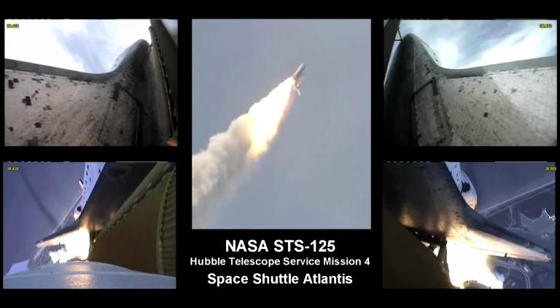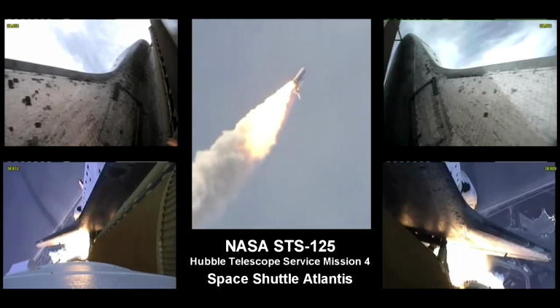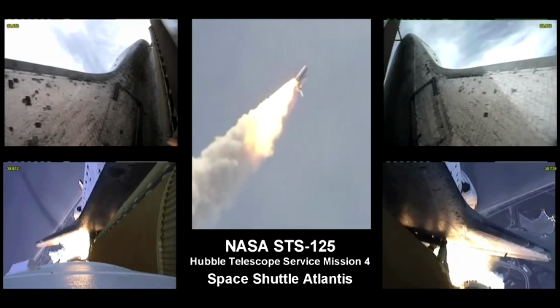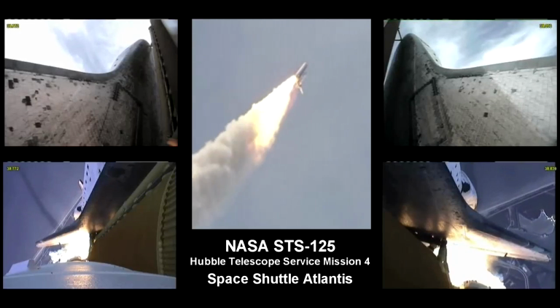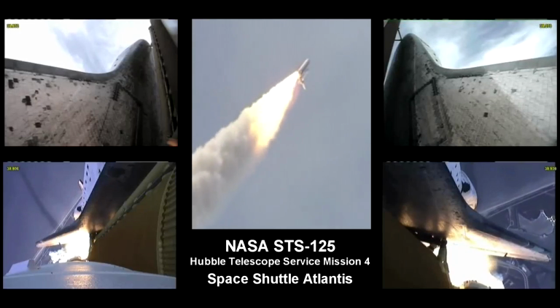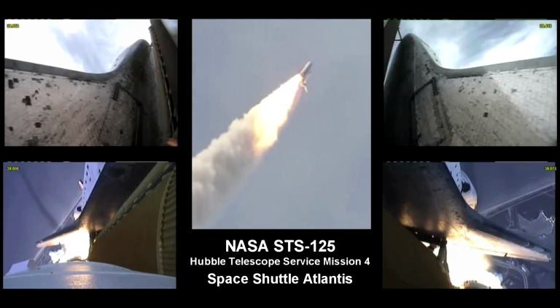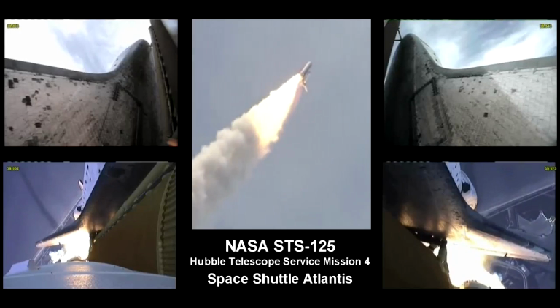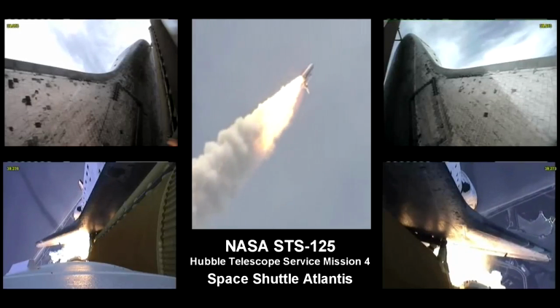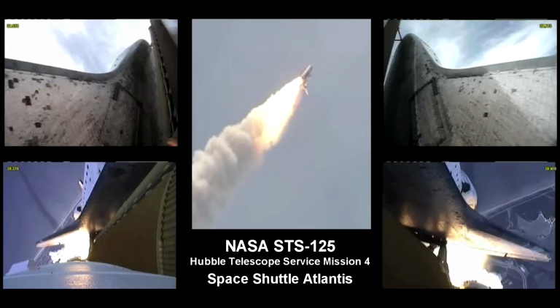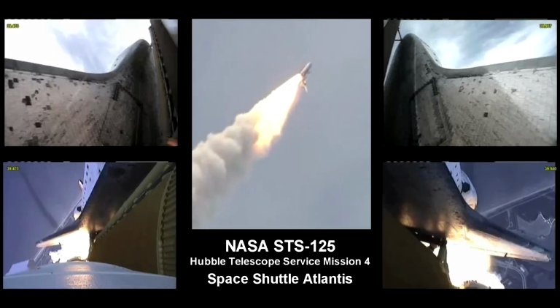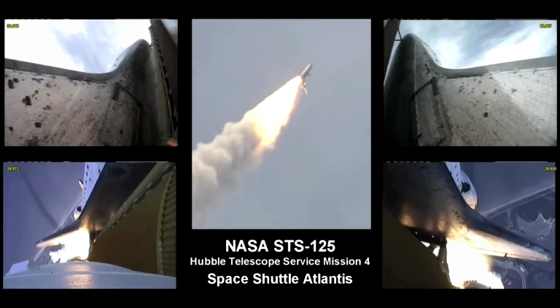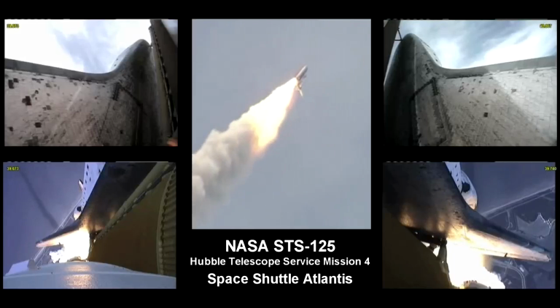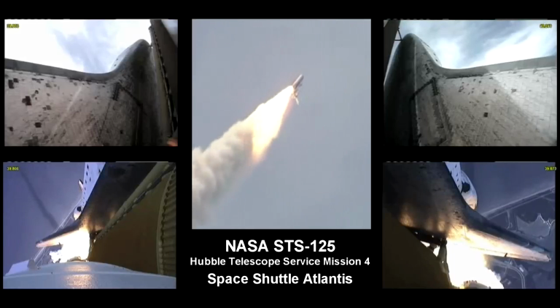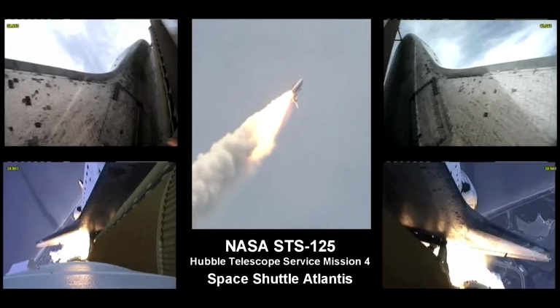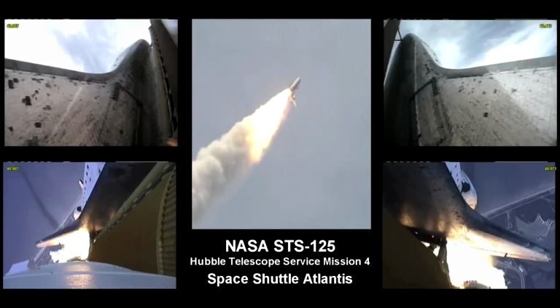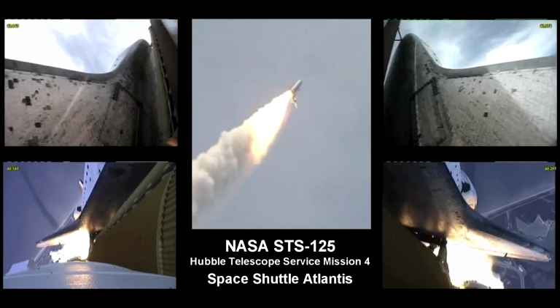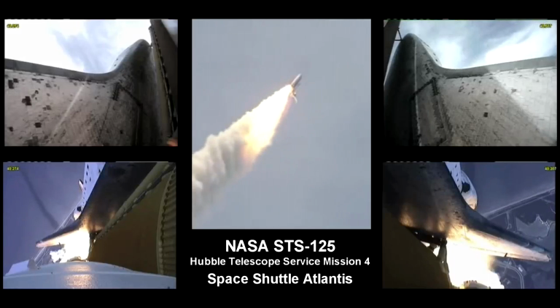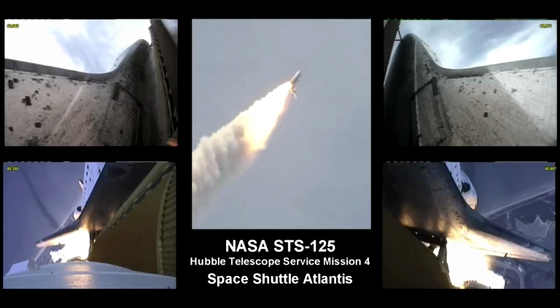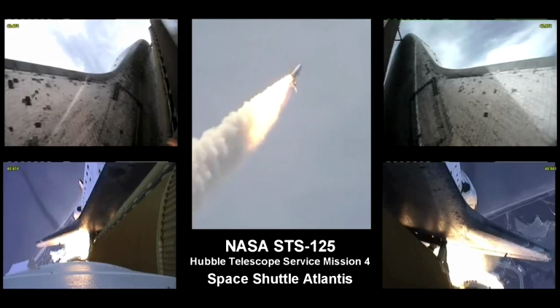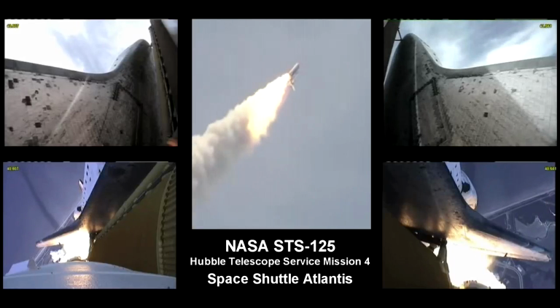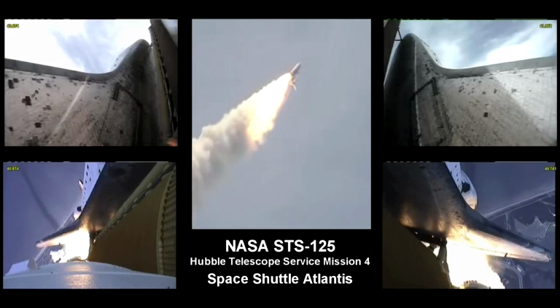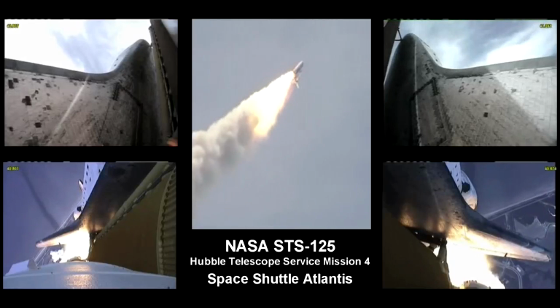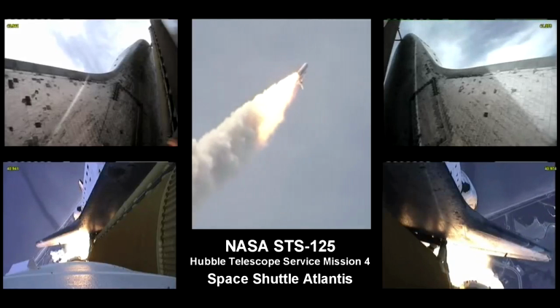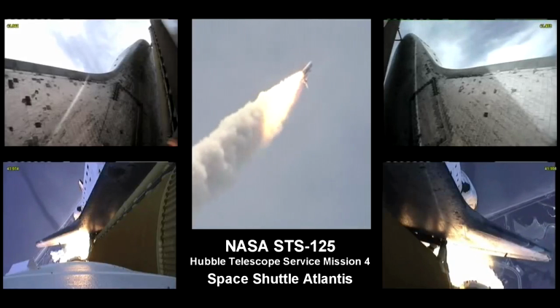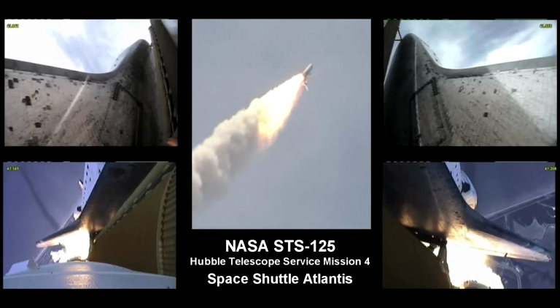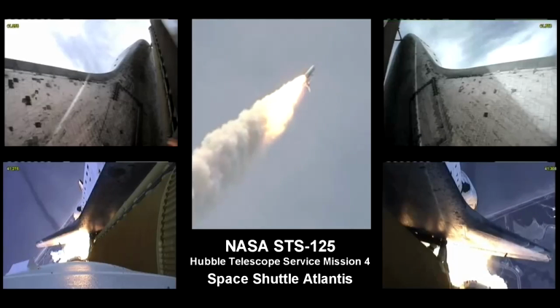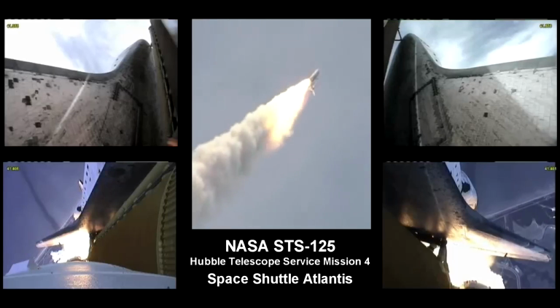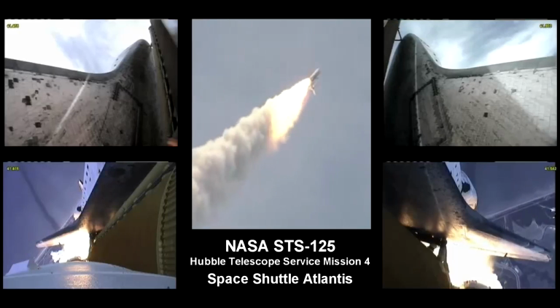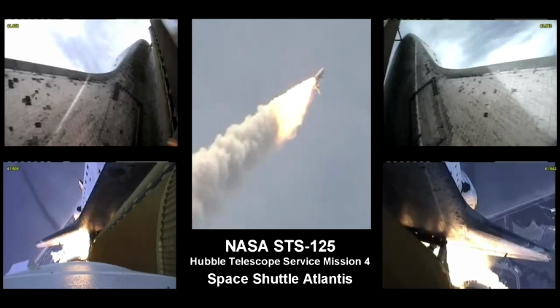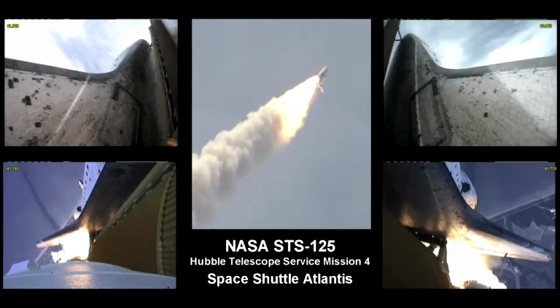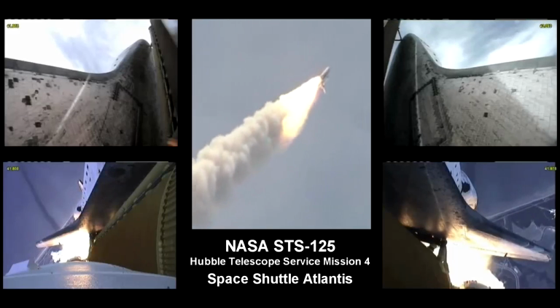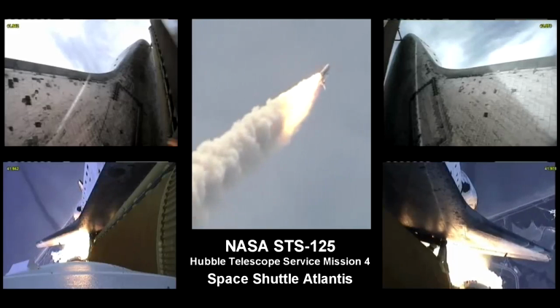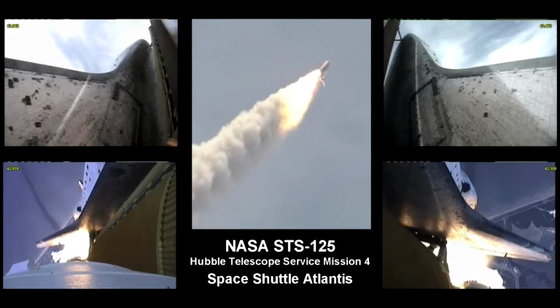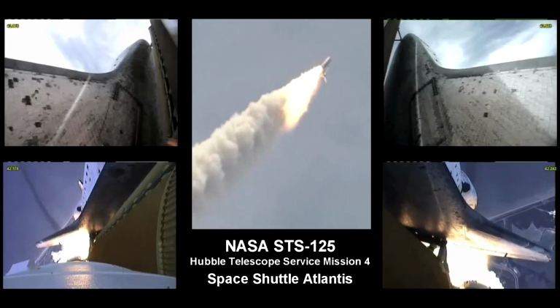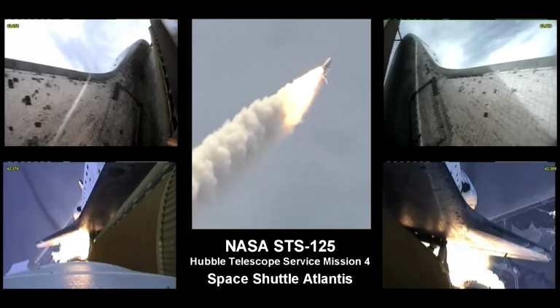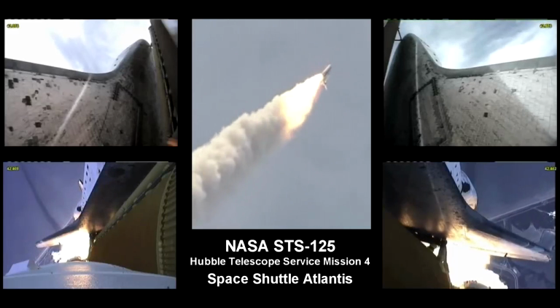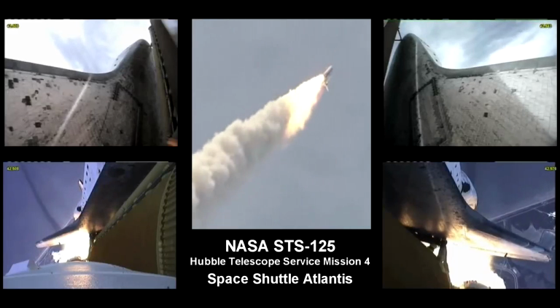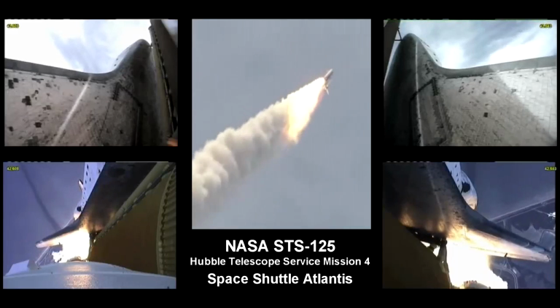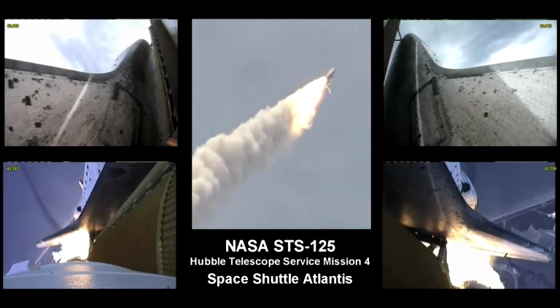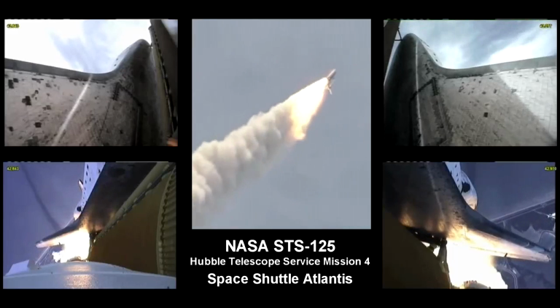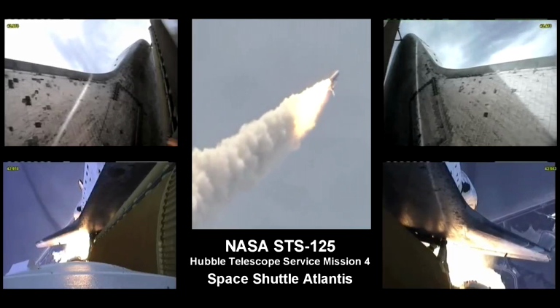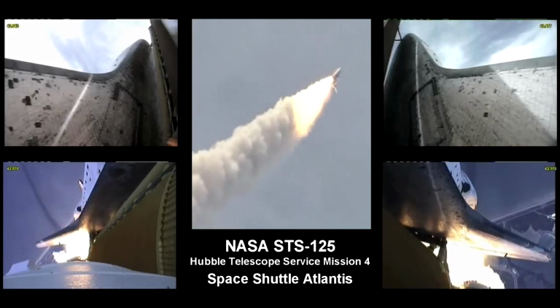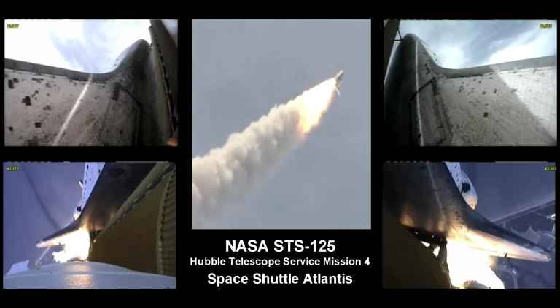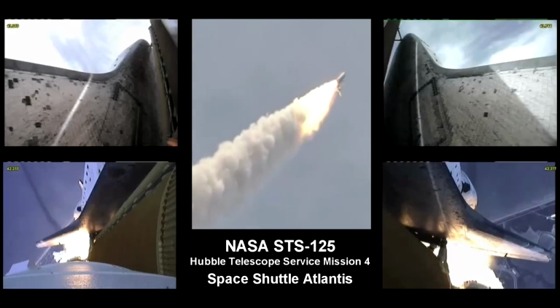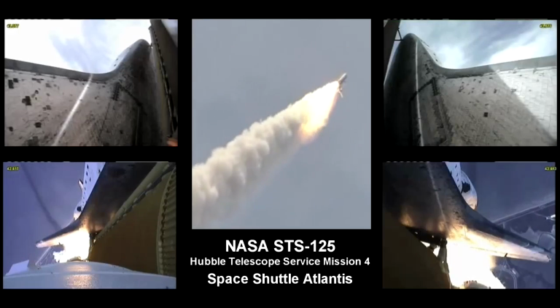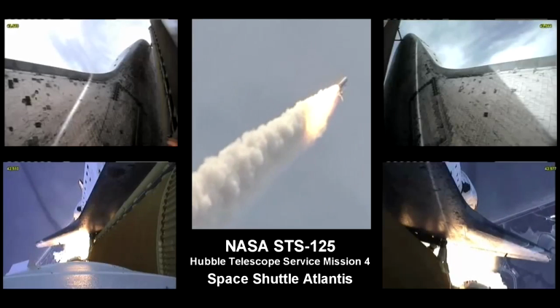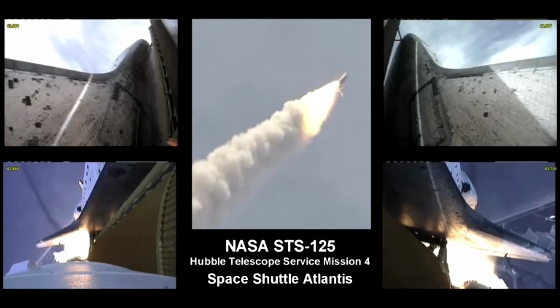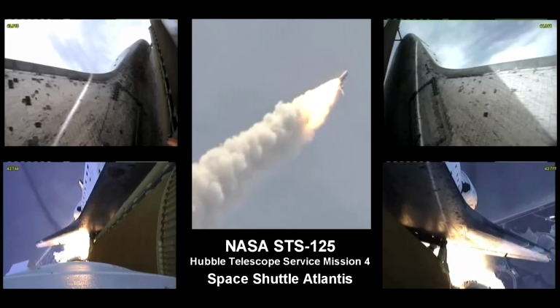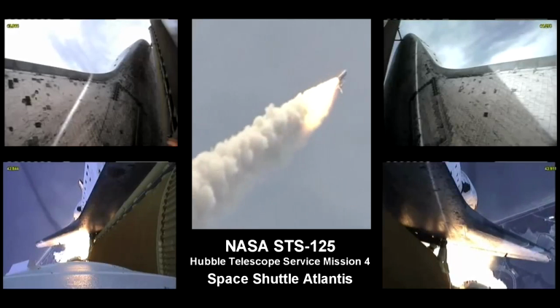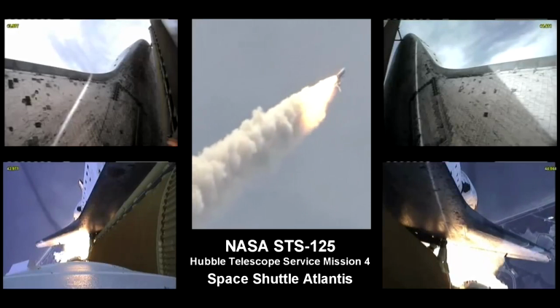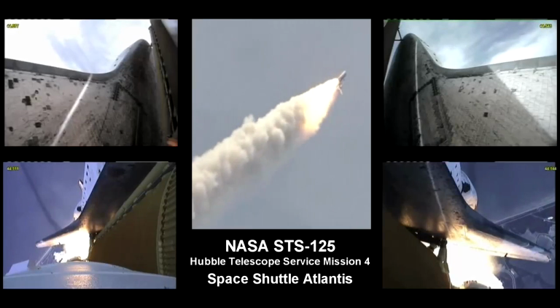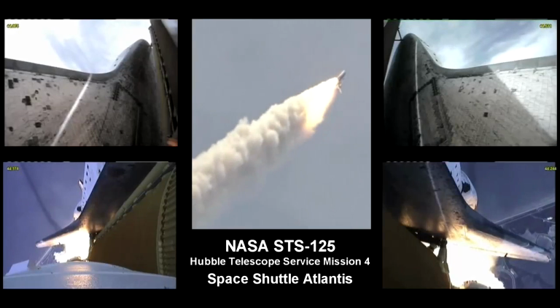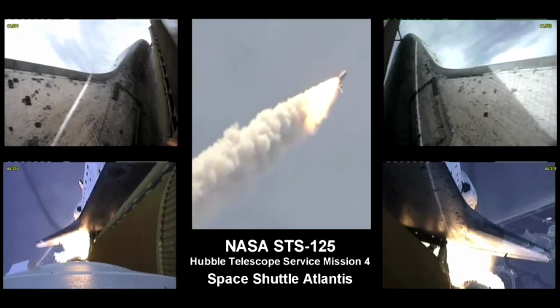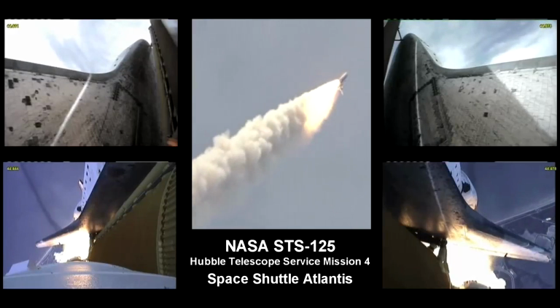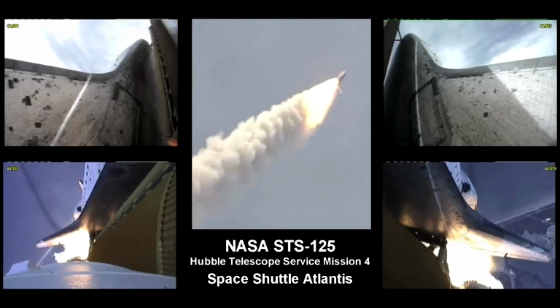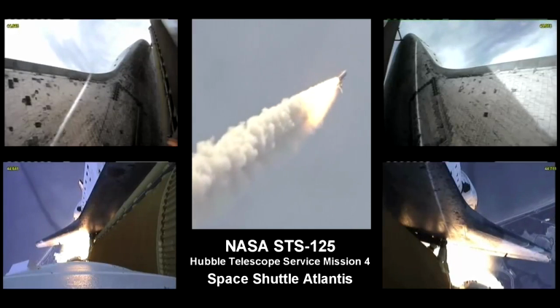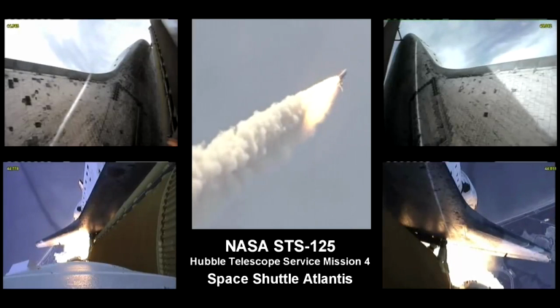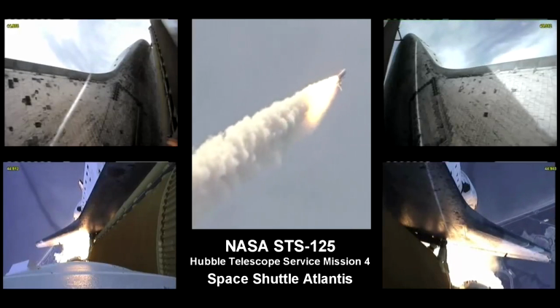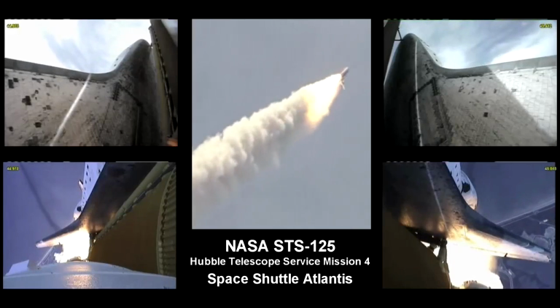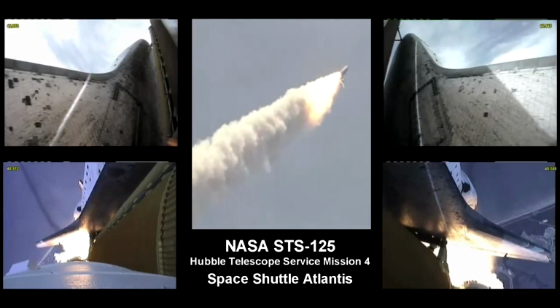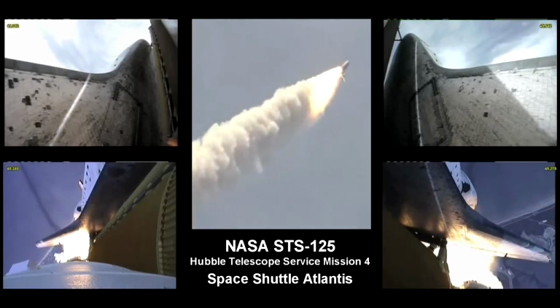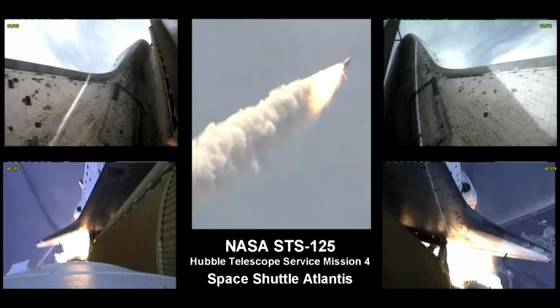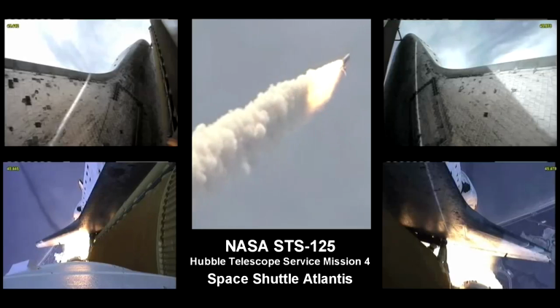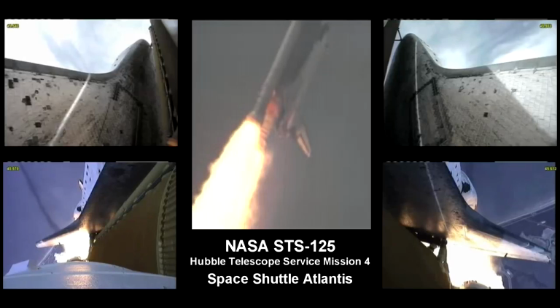Atlantis on its way, all three engines now throttling down as the vehicle passes through the area of maximum dynamic pressure.